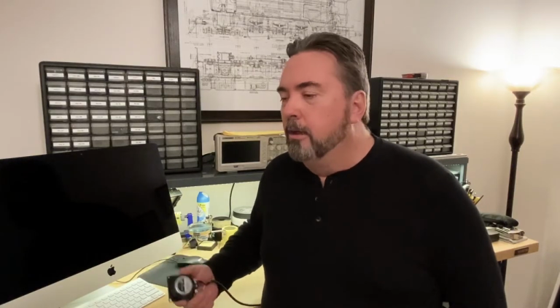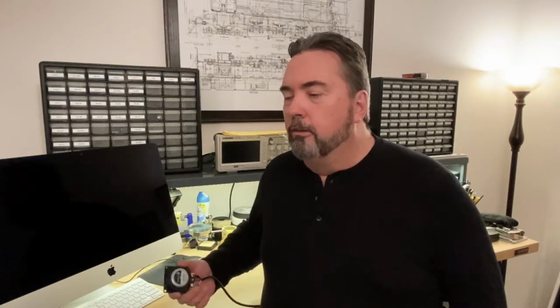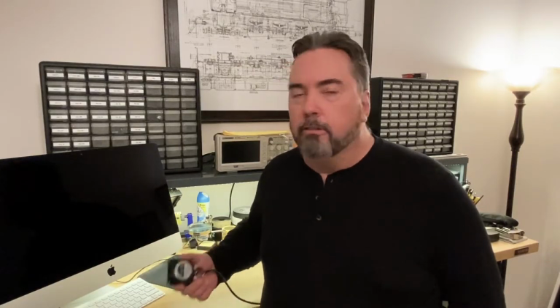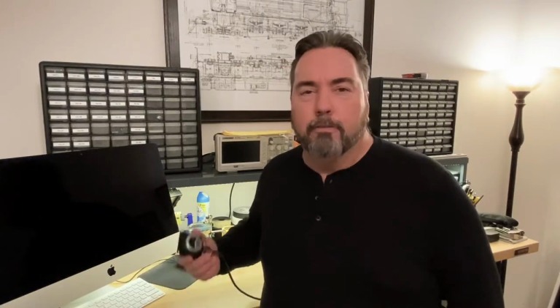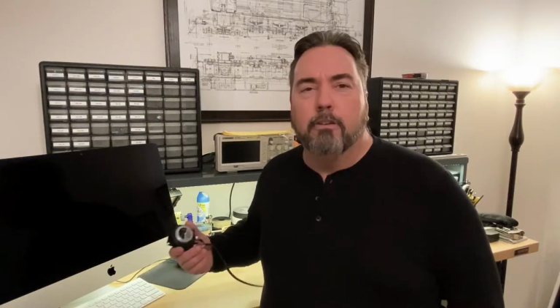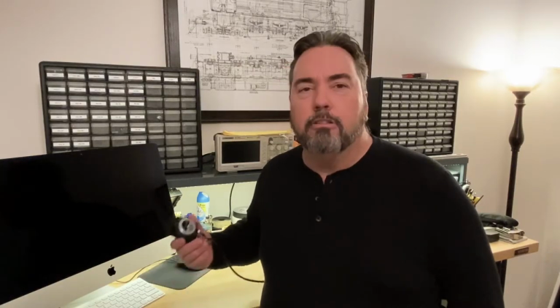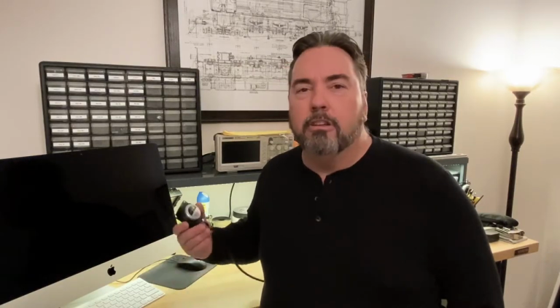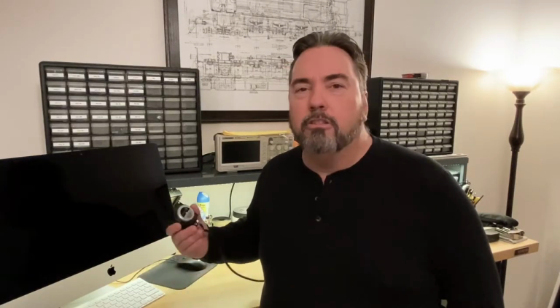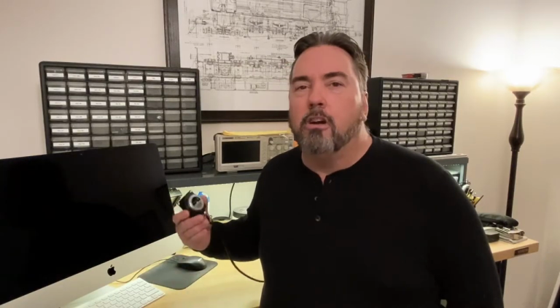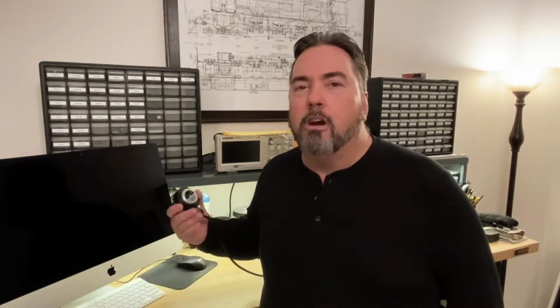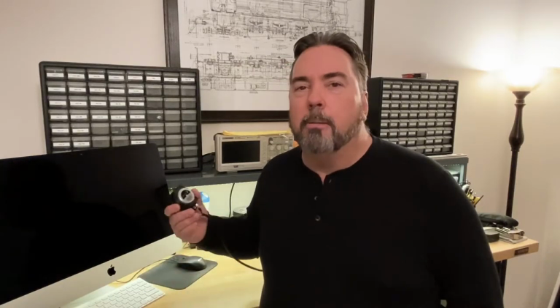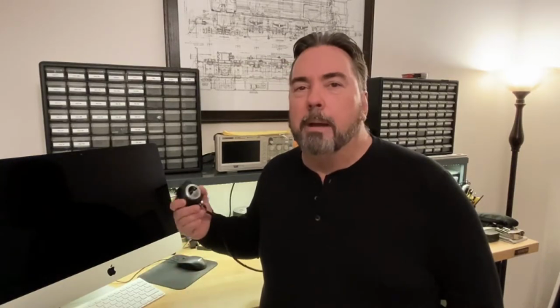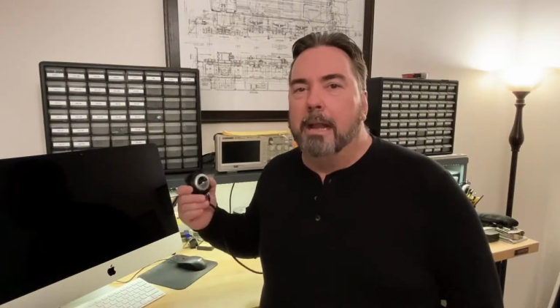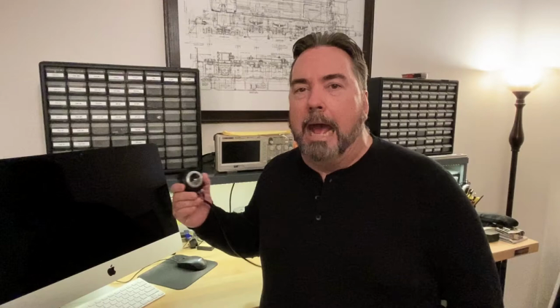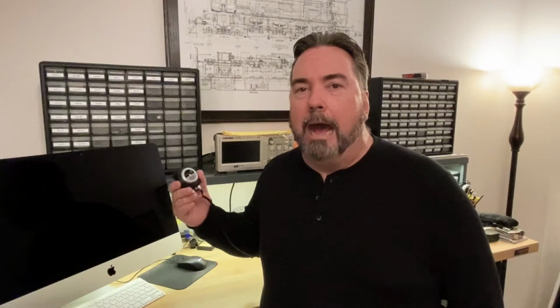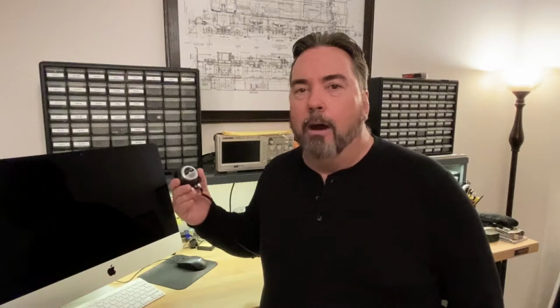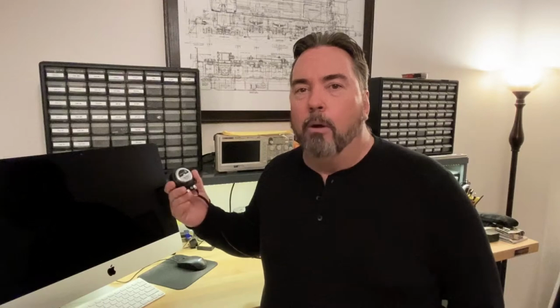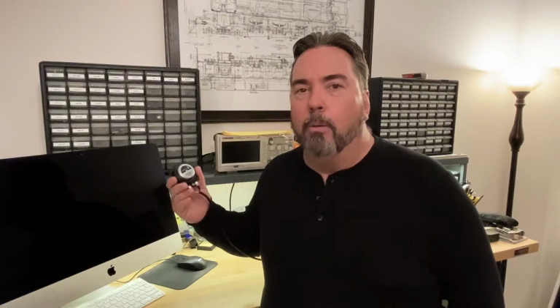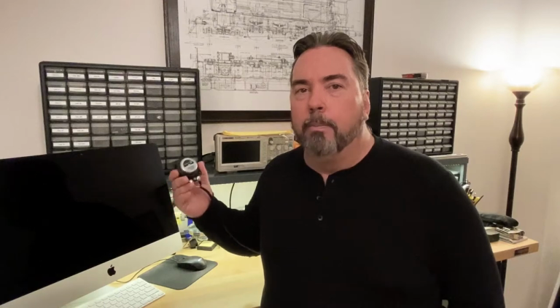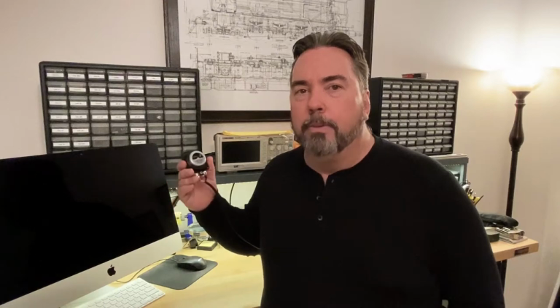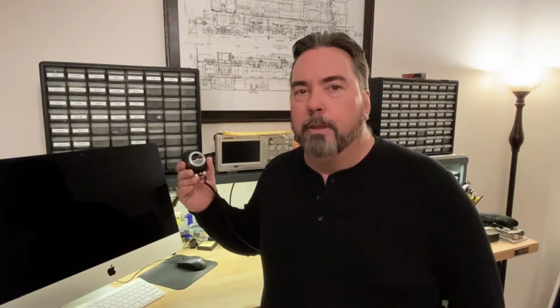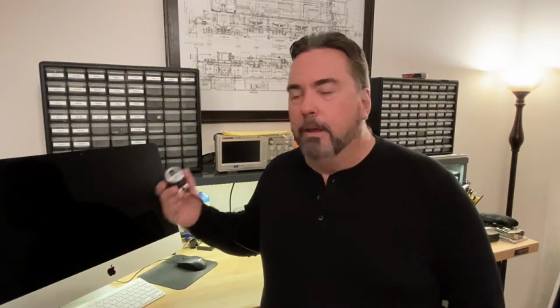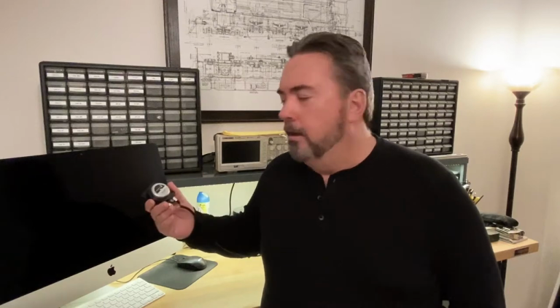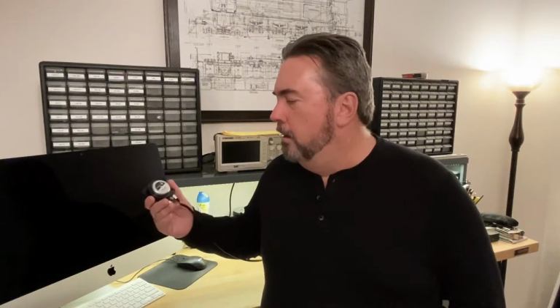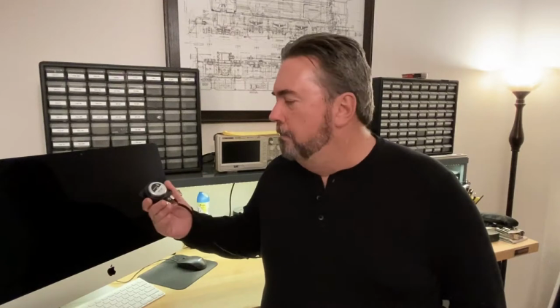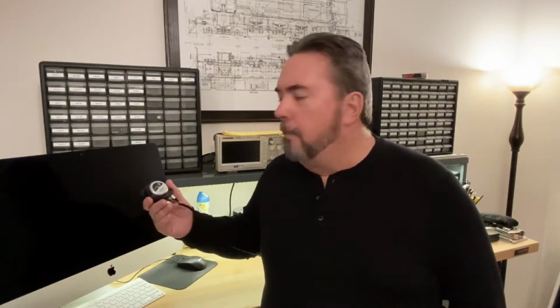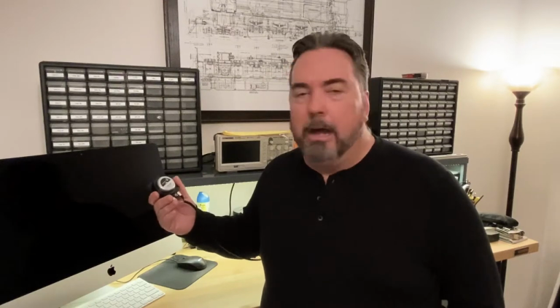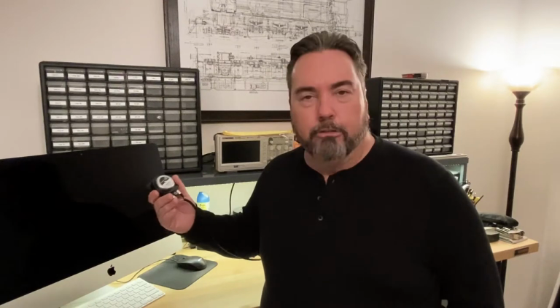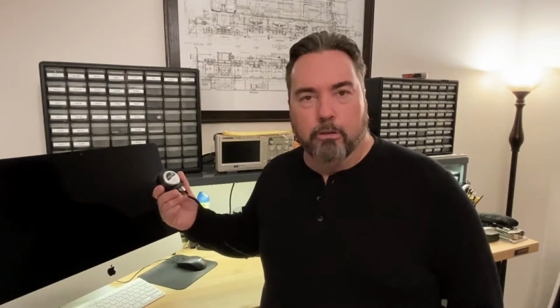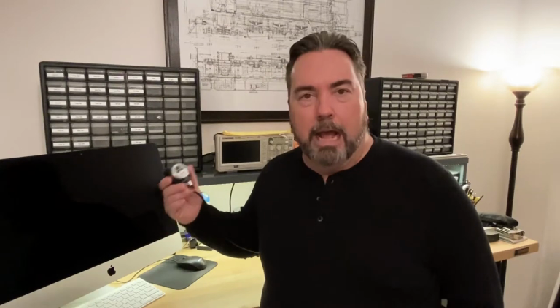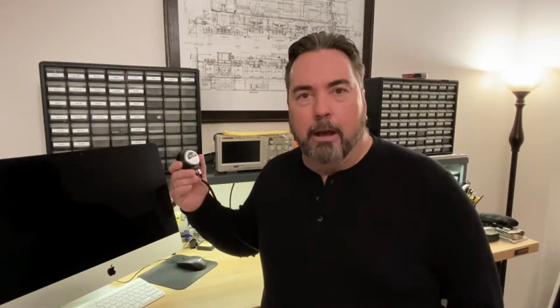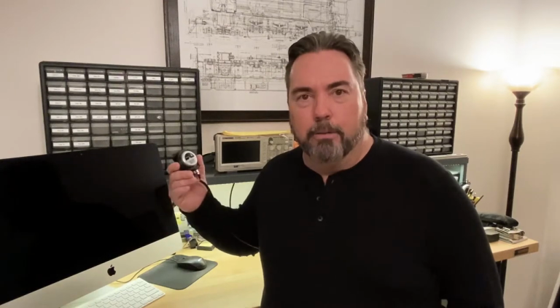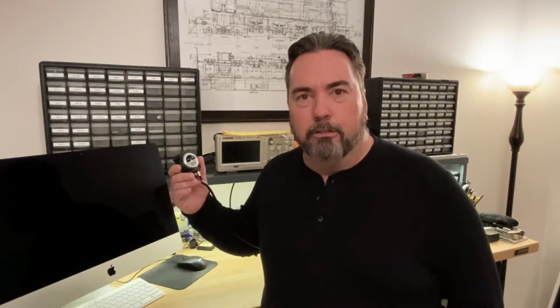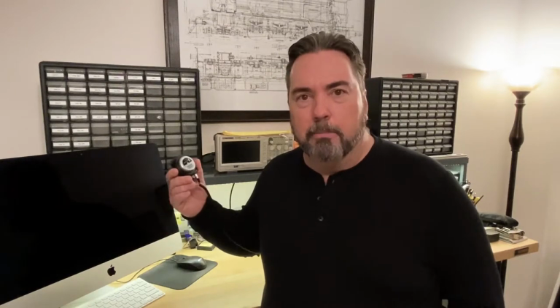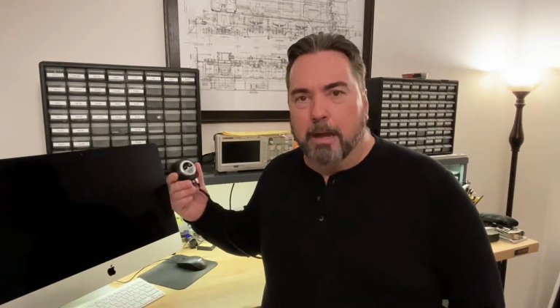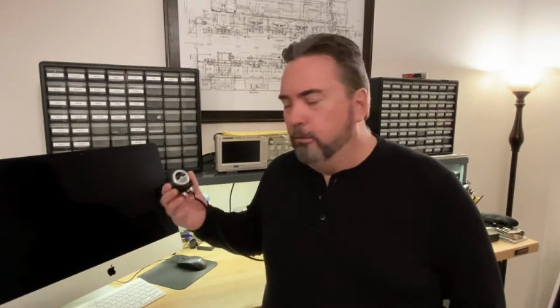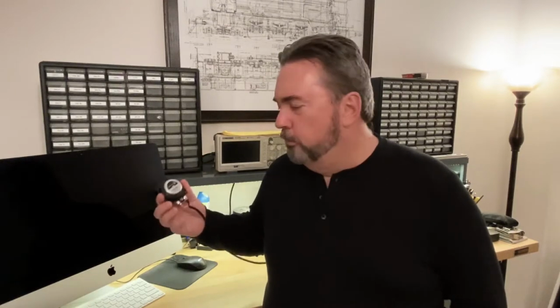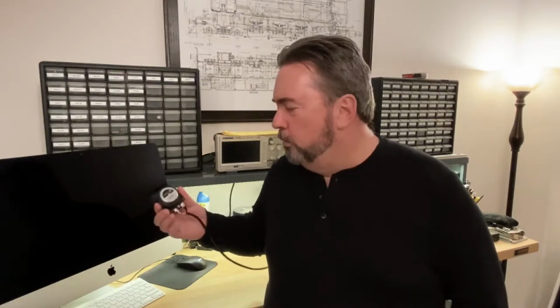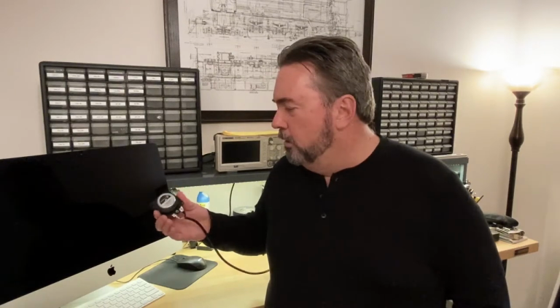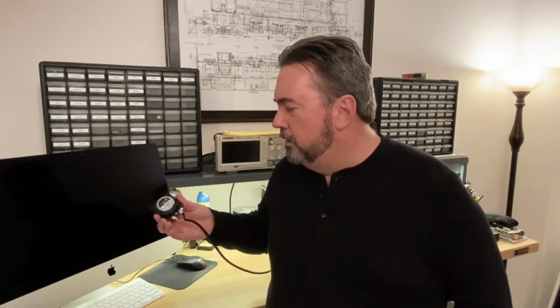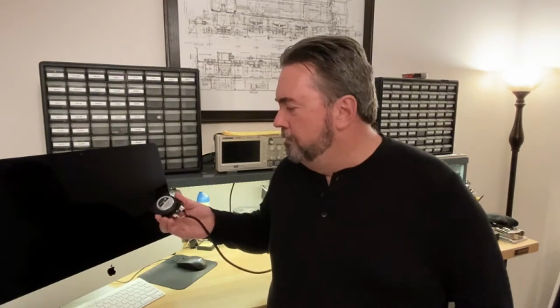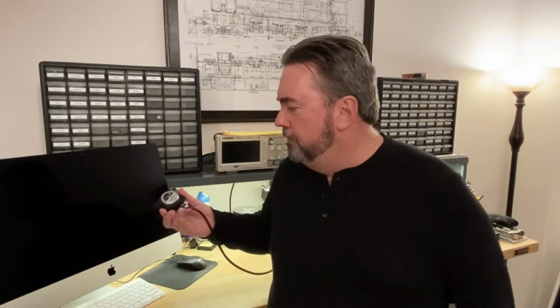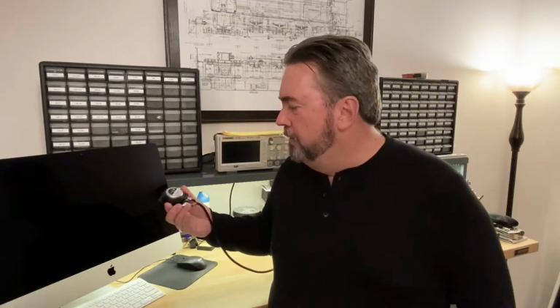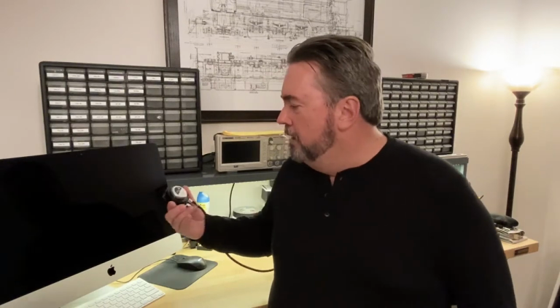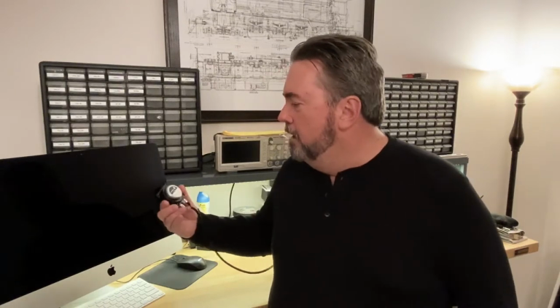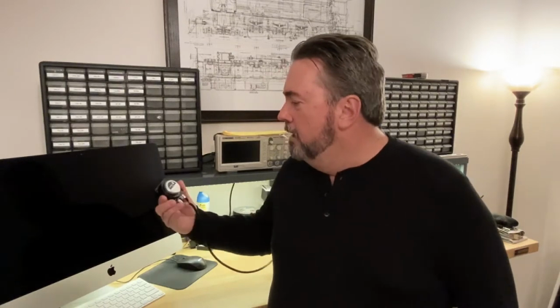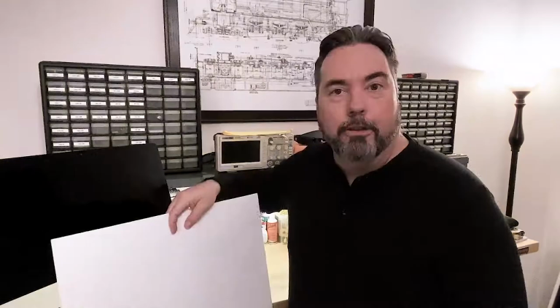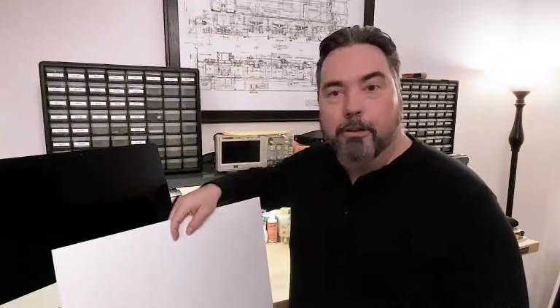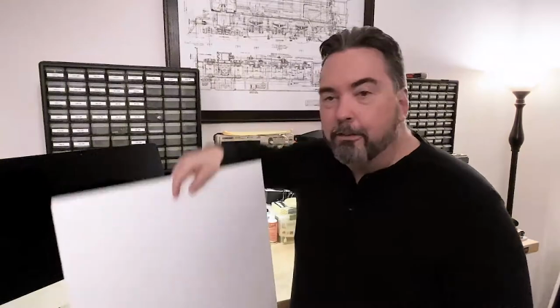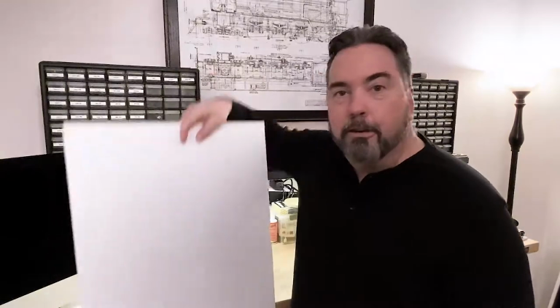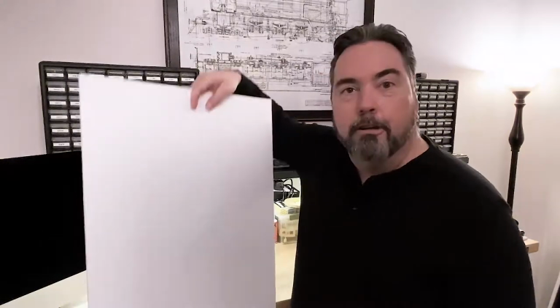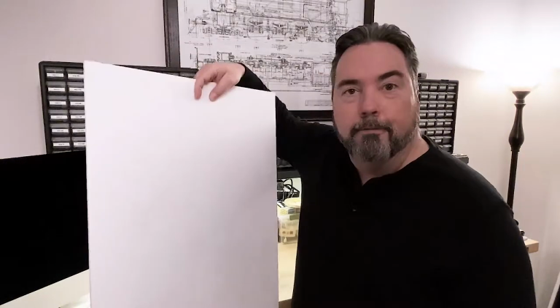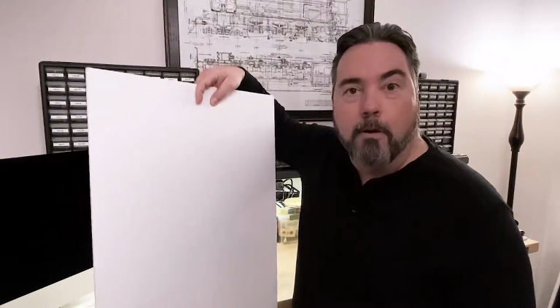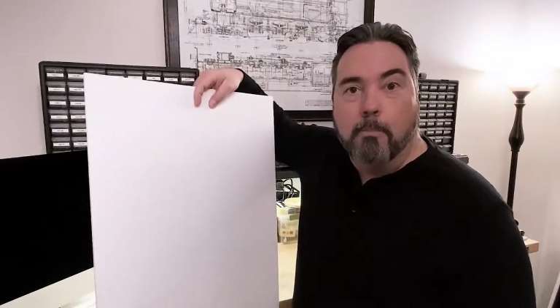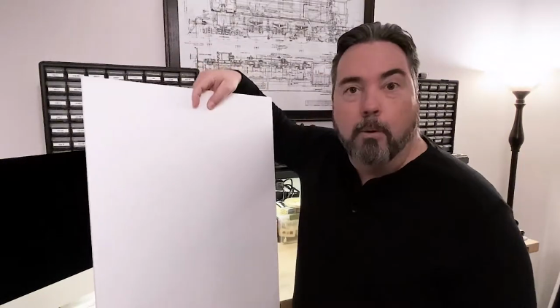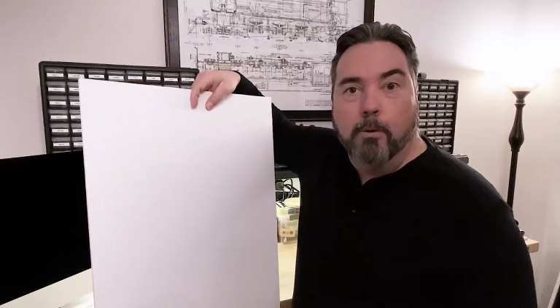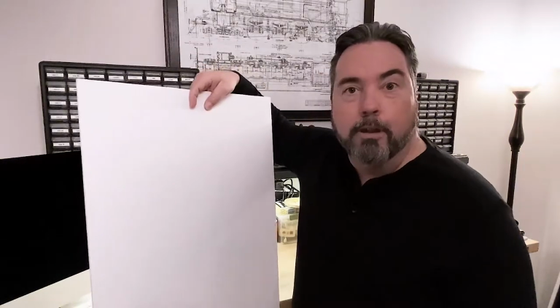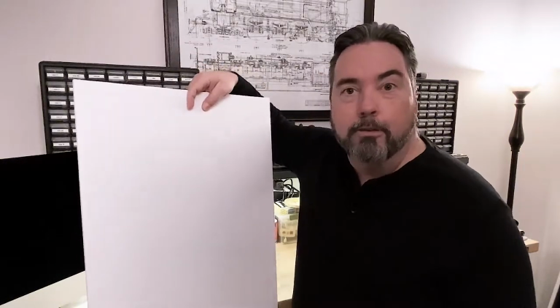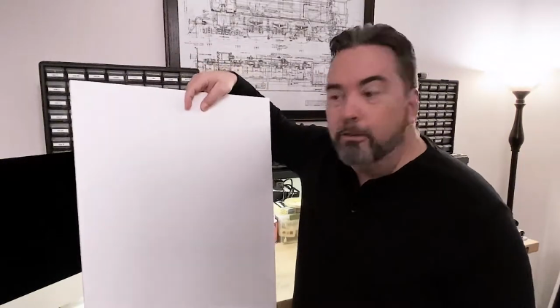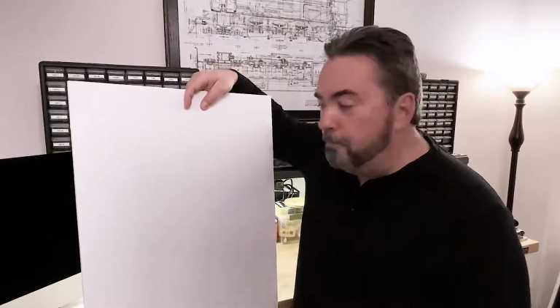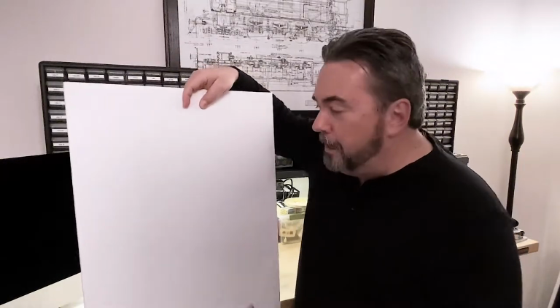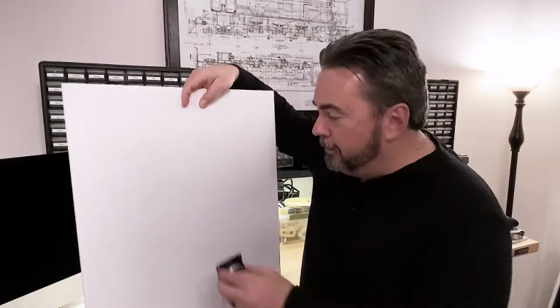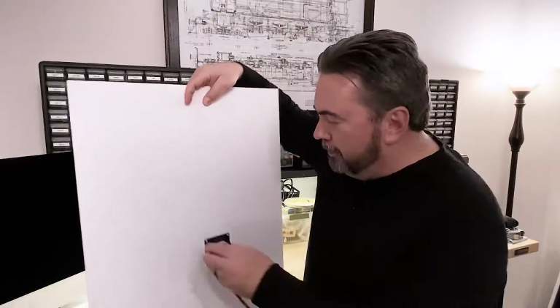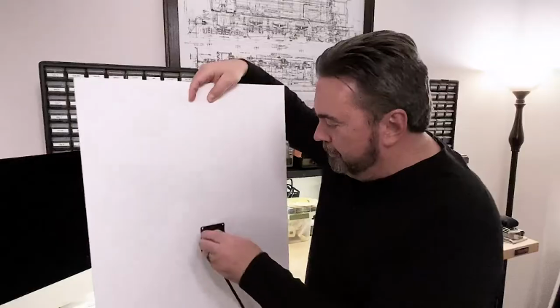So first let's talk about how these modules work. You can turn a foam board into a speaker.